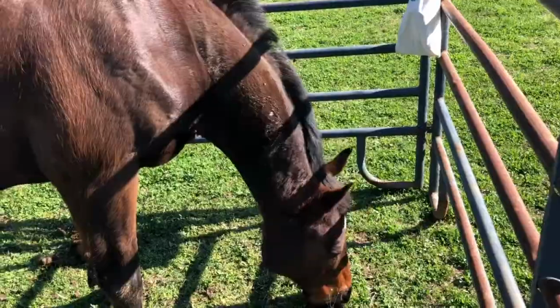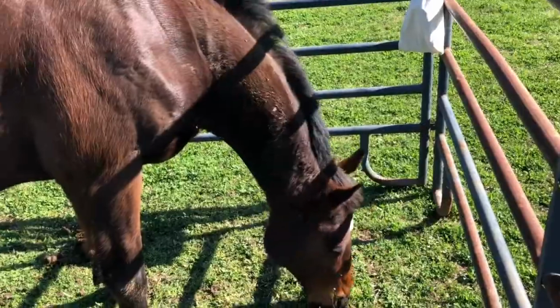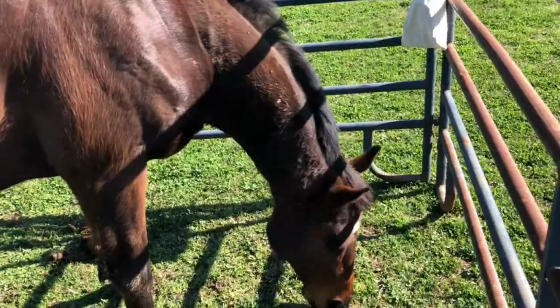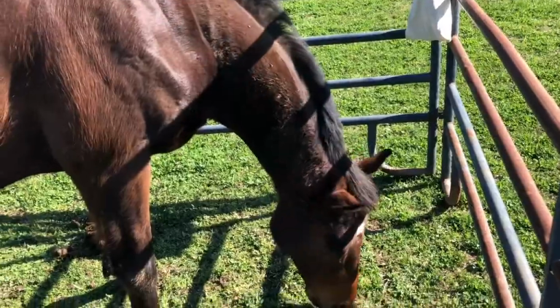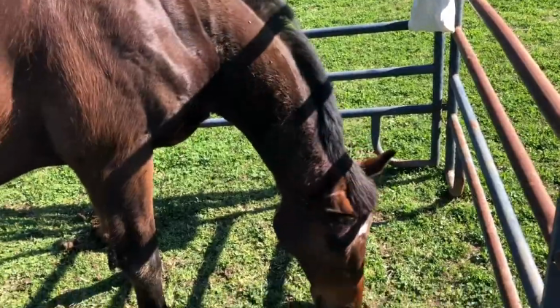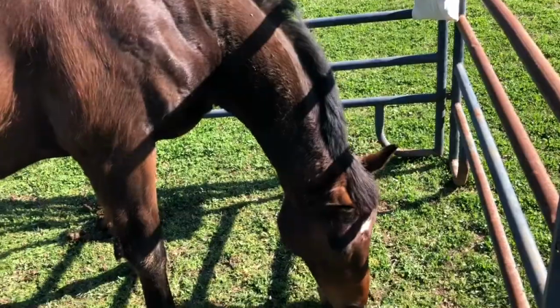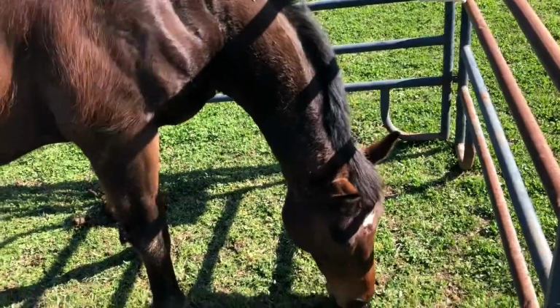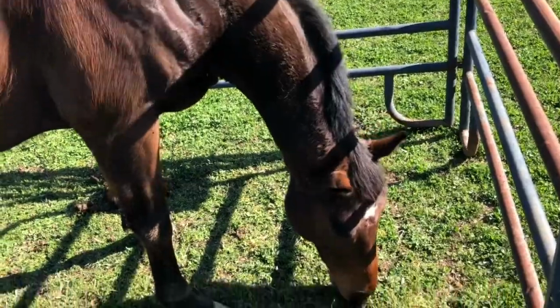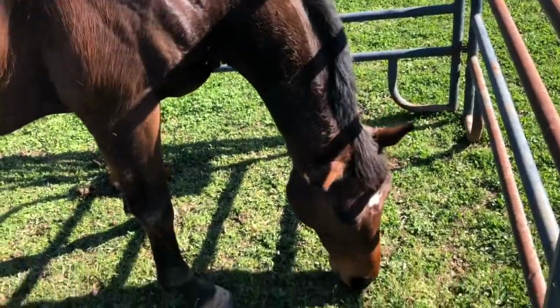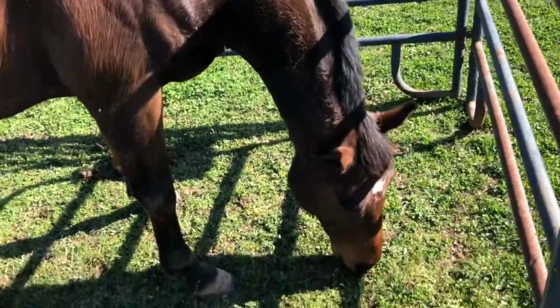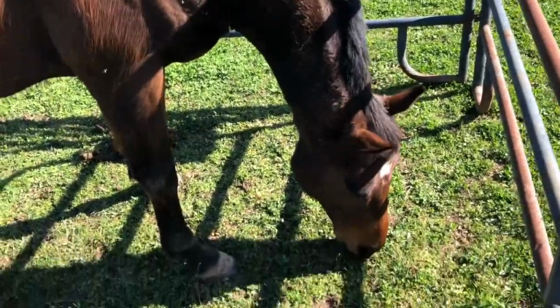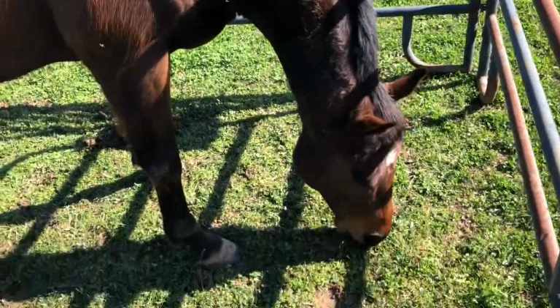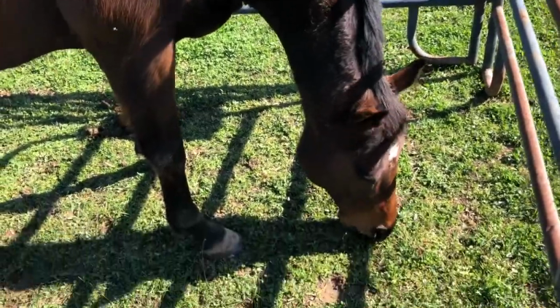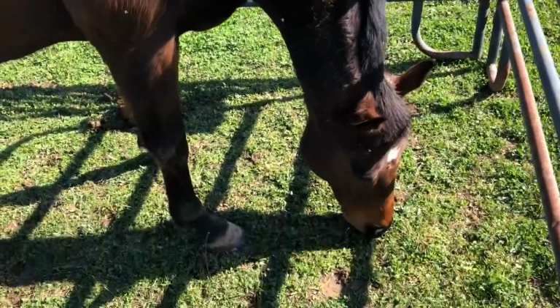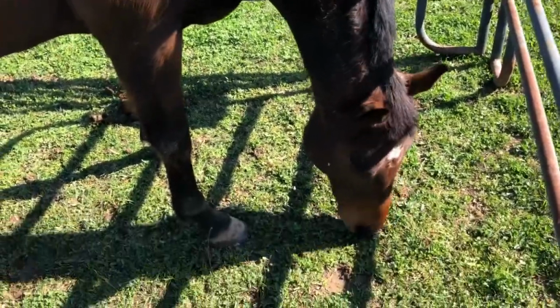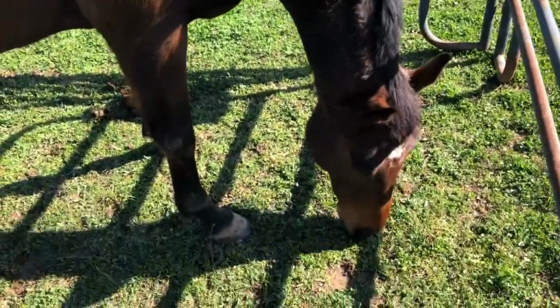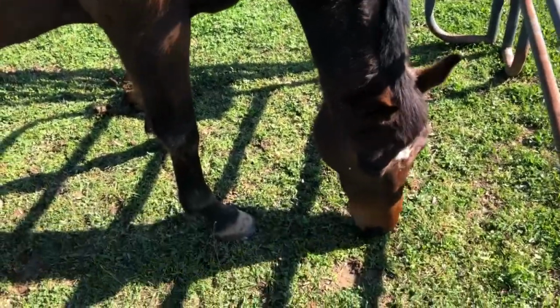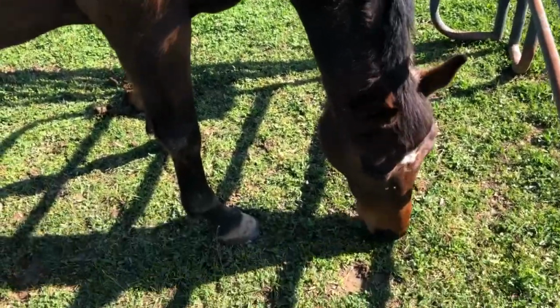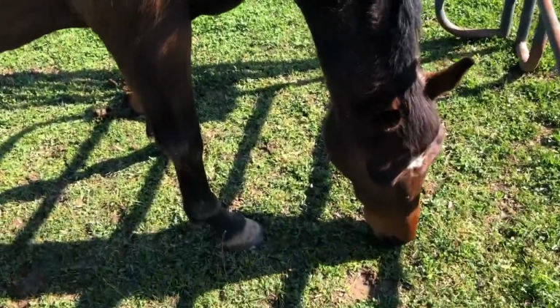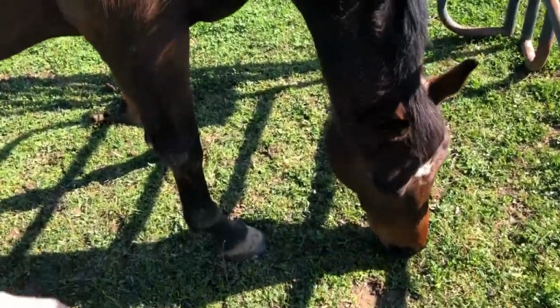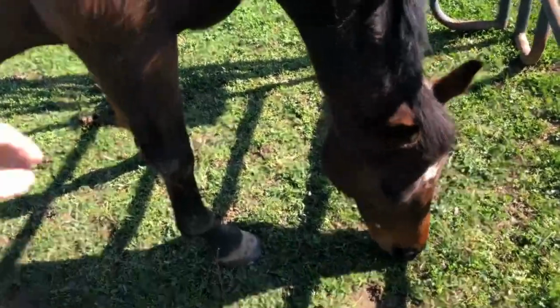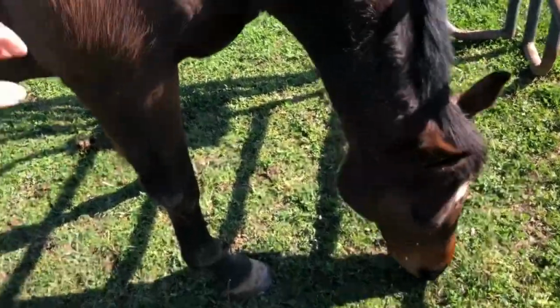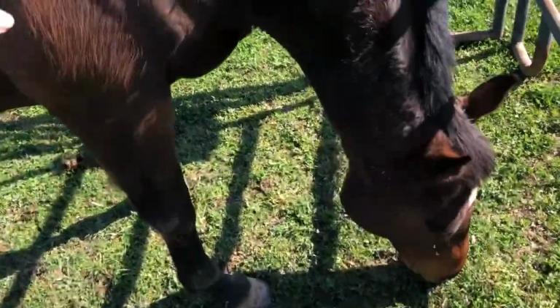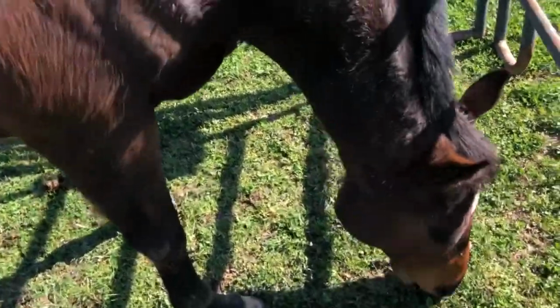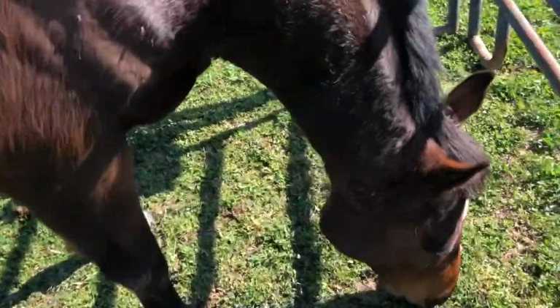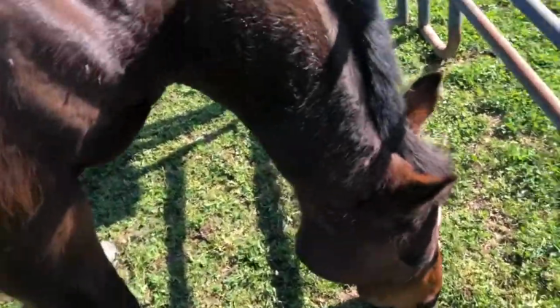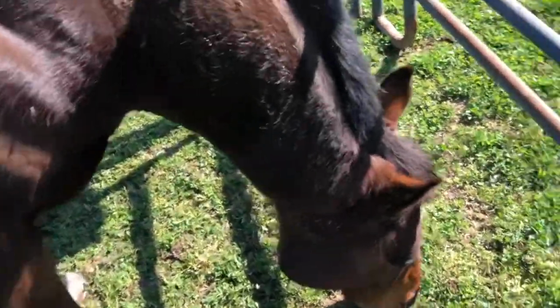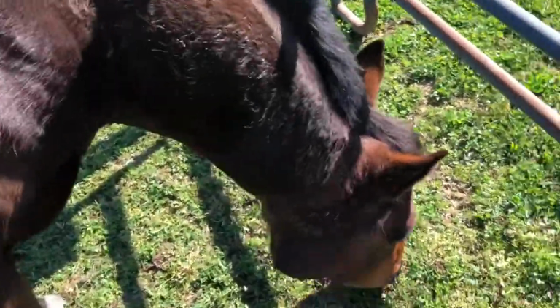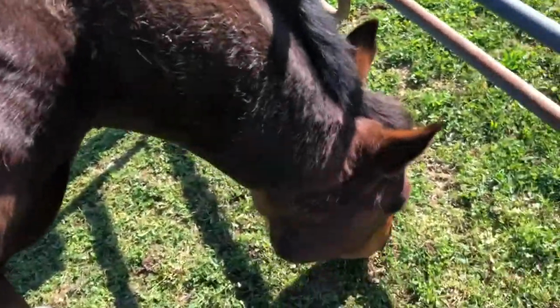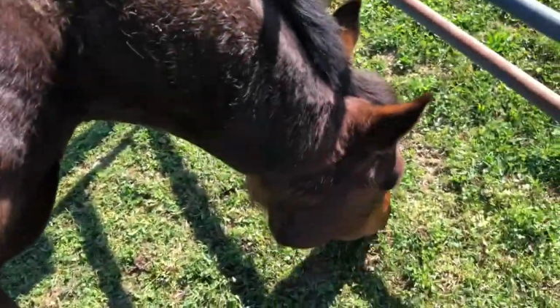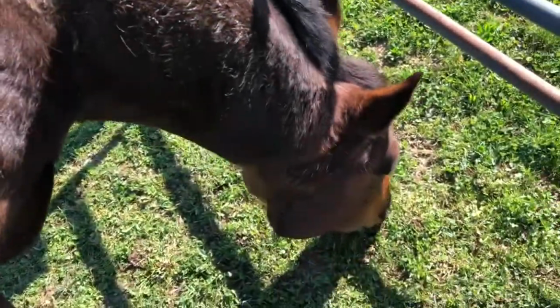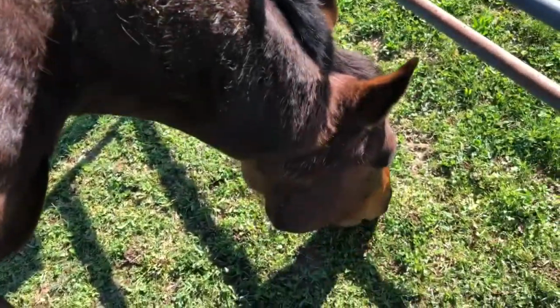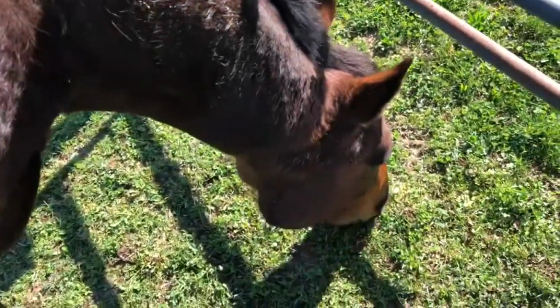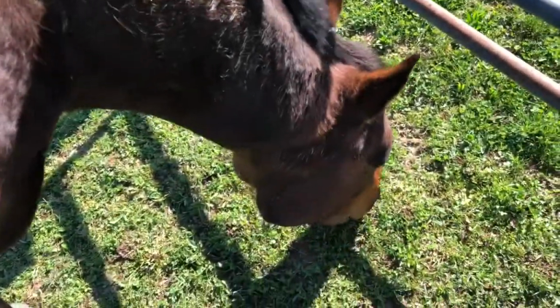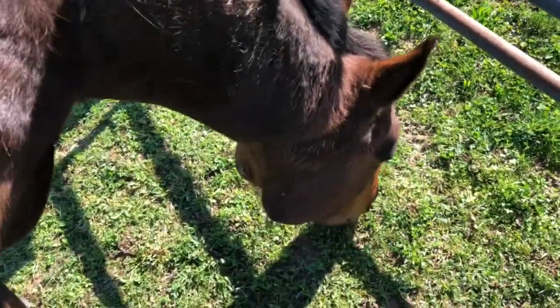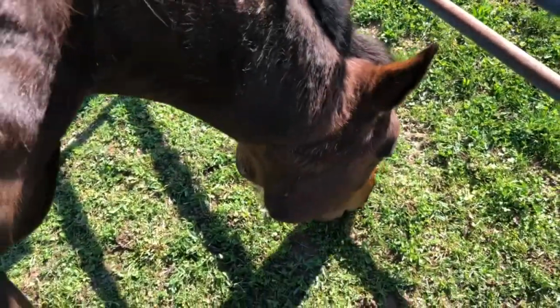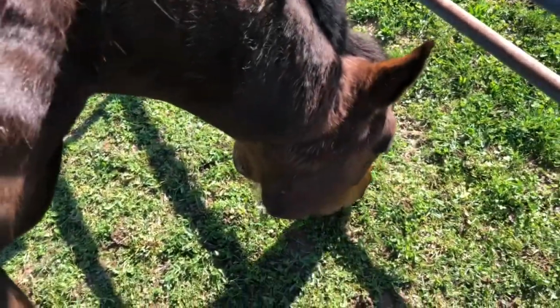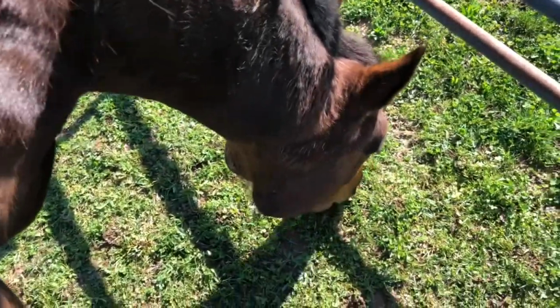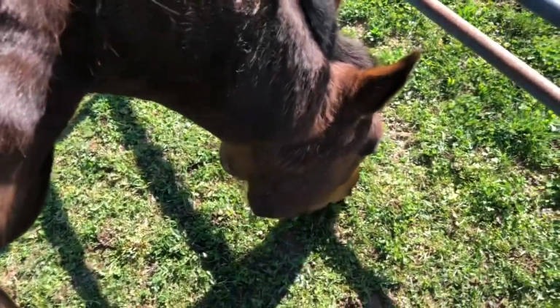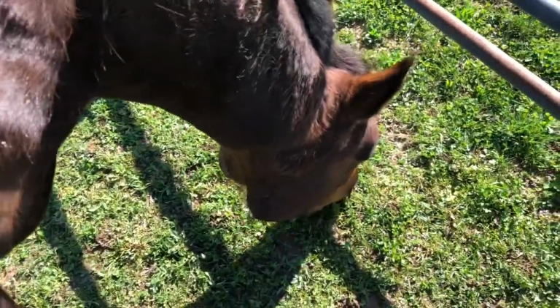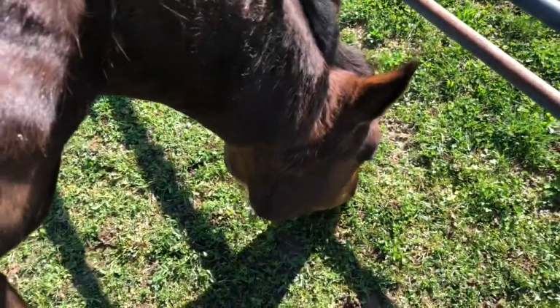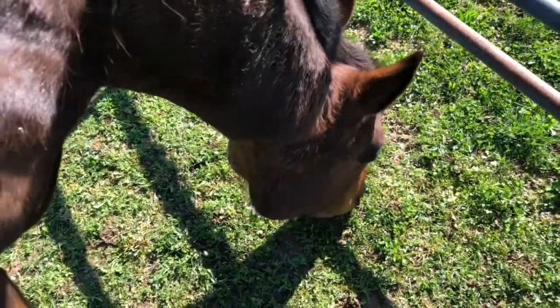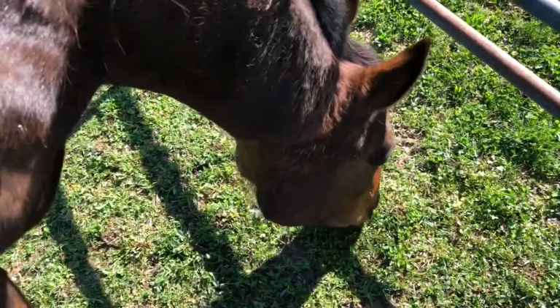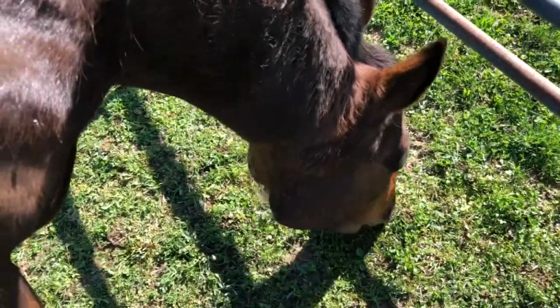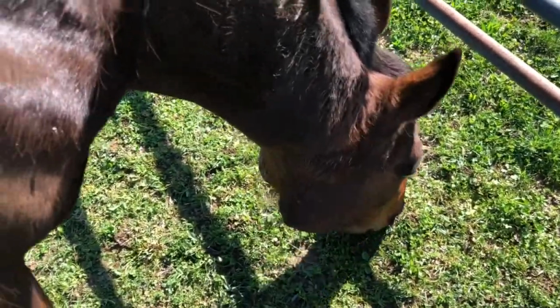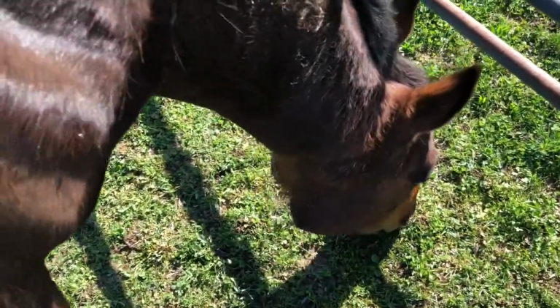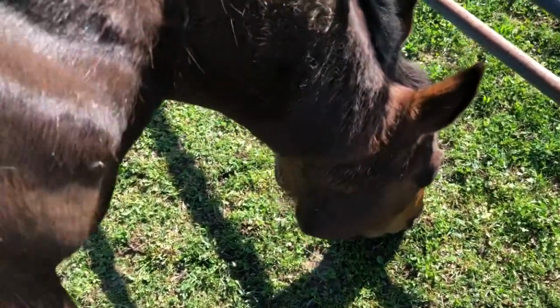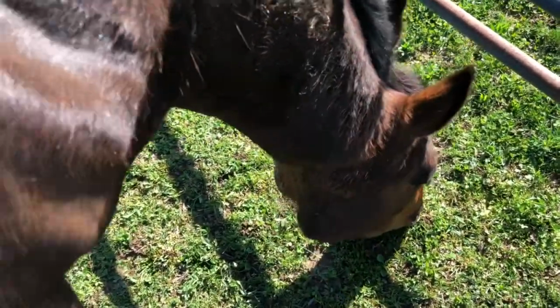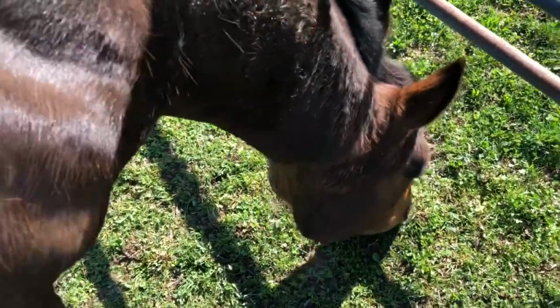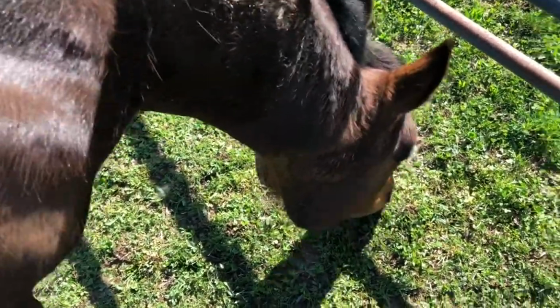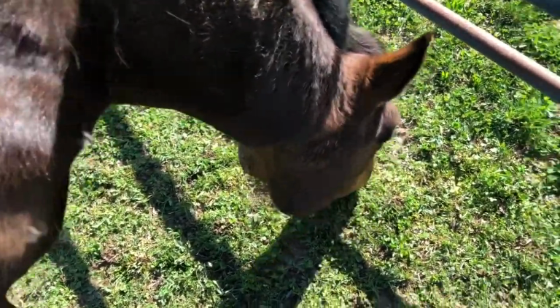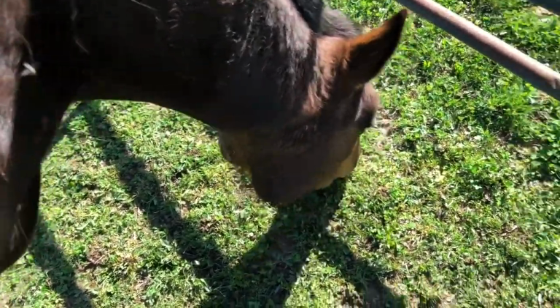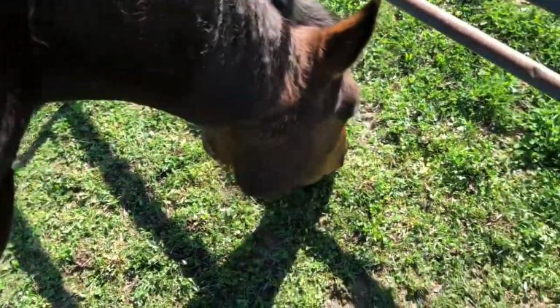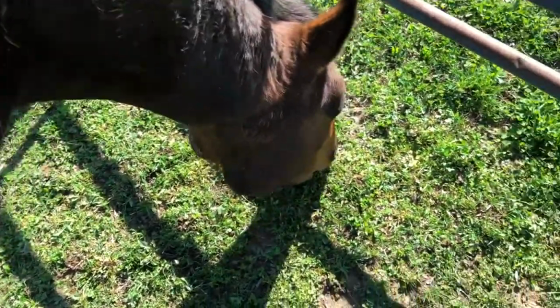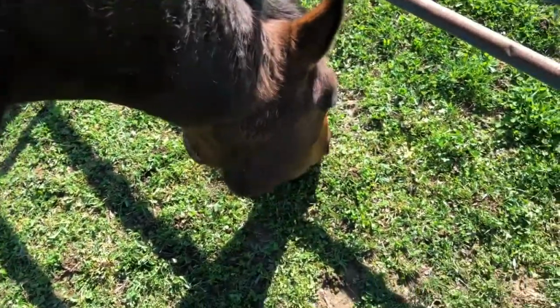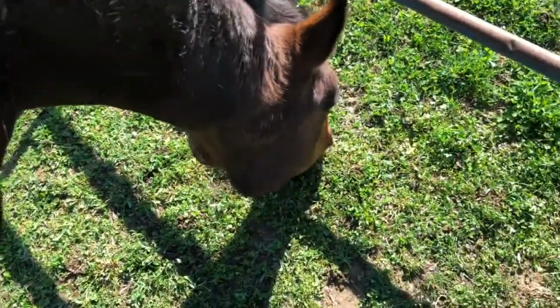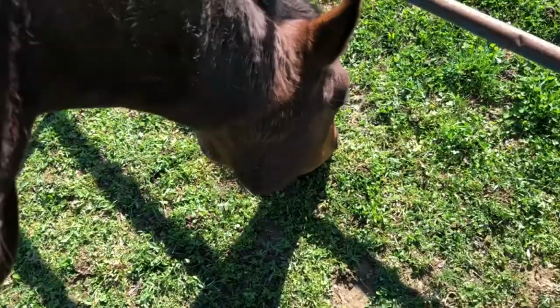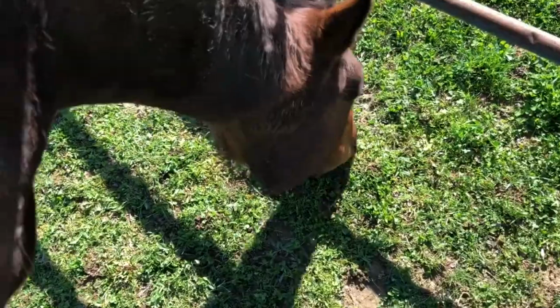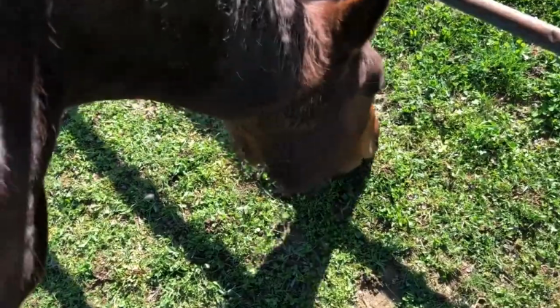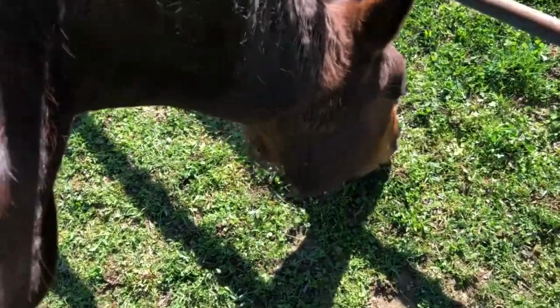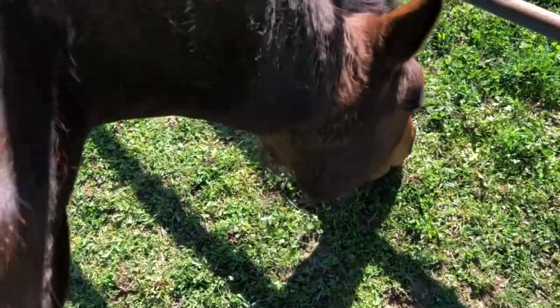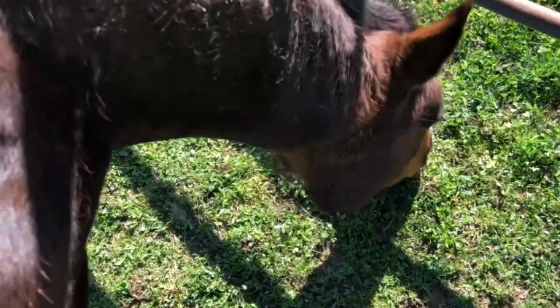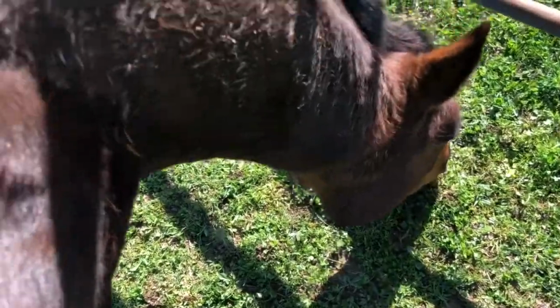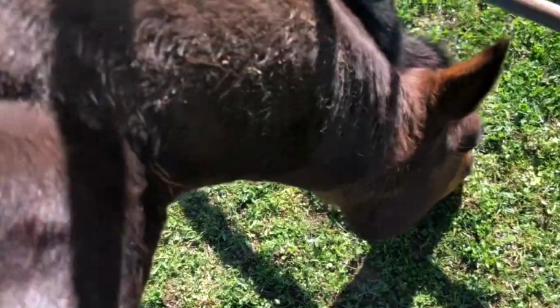So we're just going to the barn. Hi bud! He's not really interested in me right now.